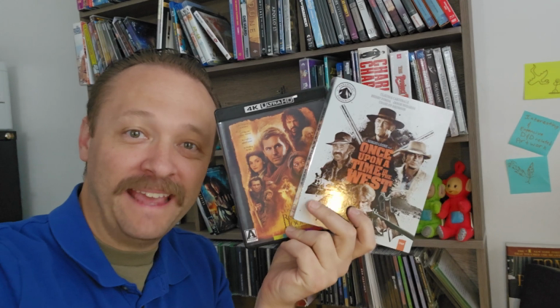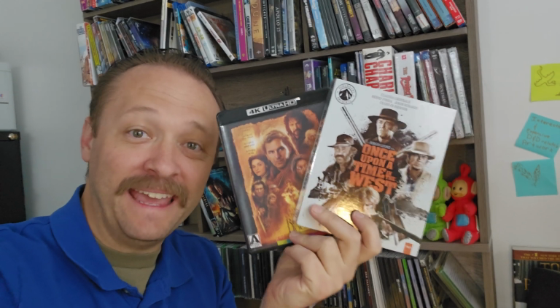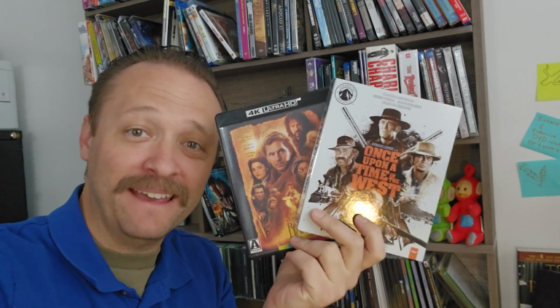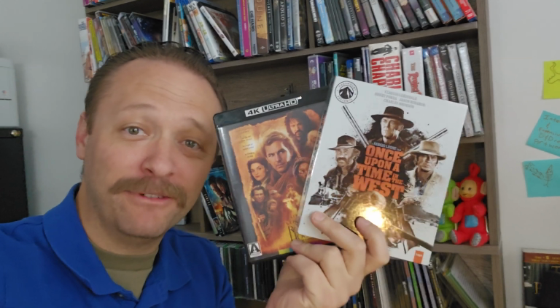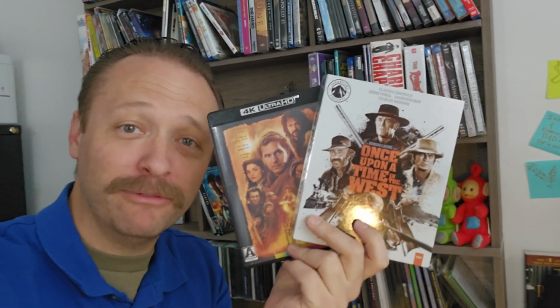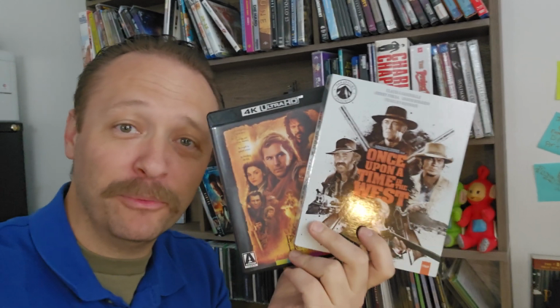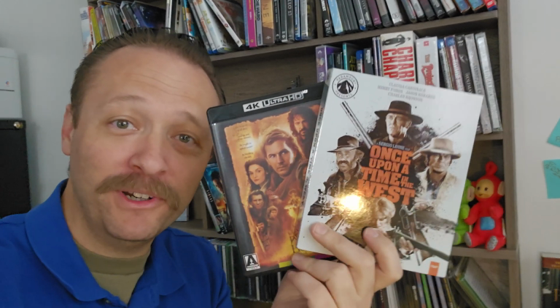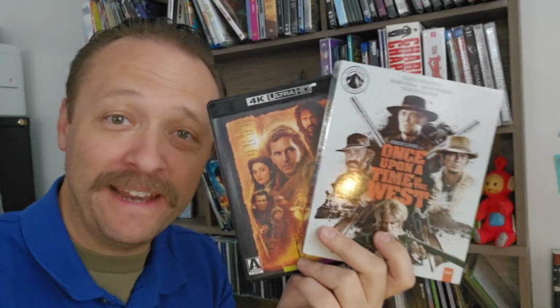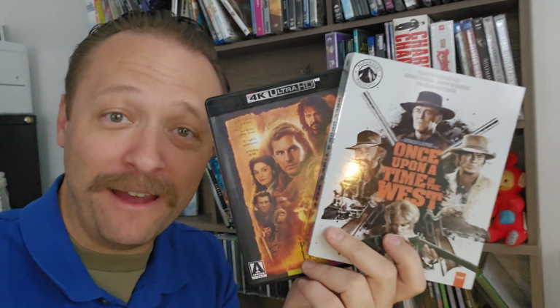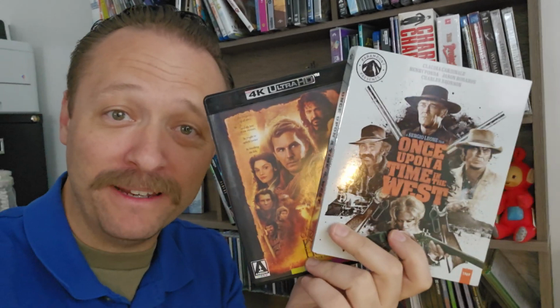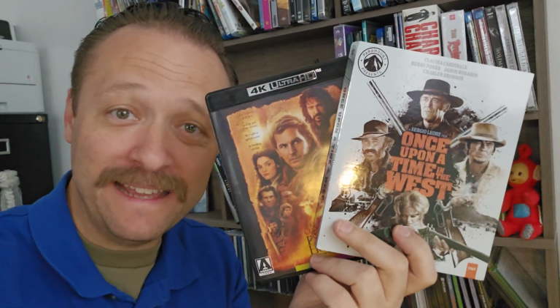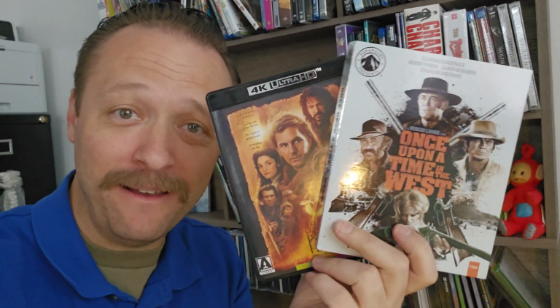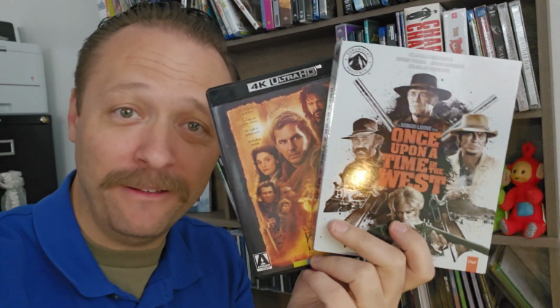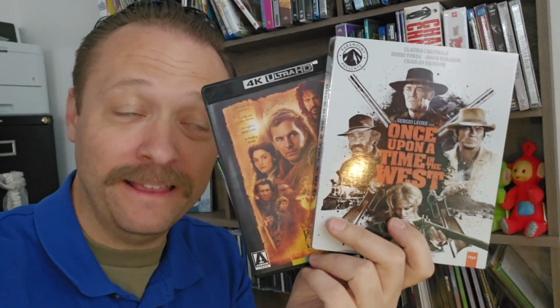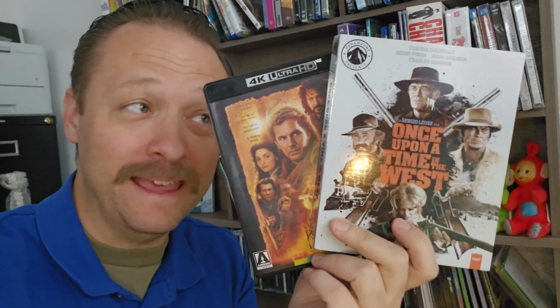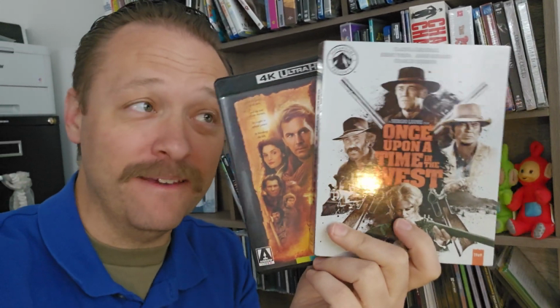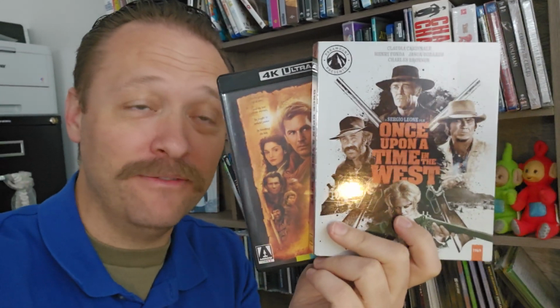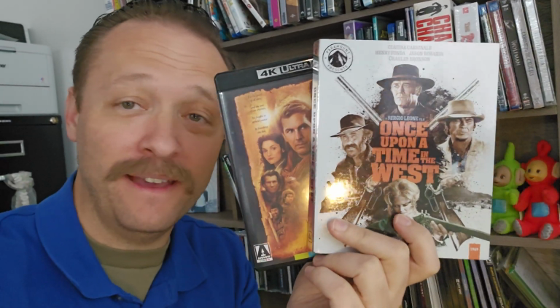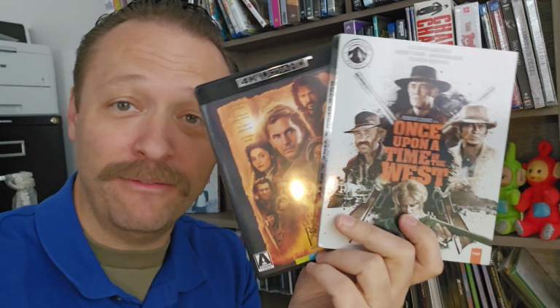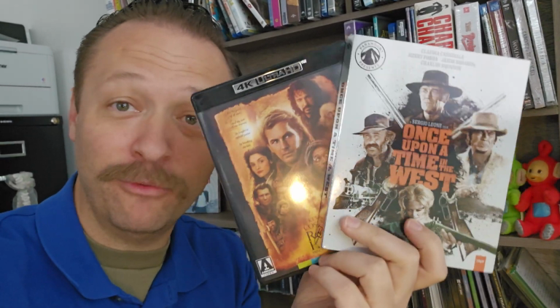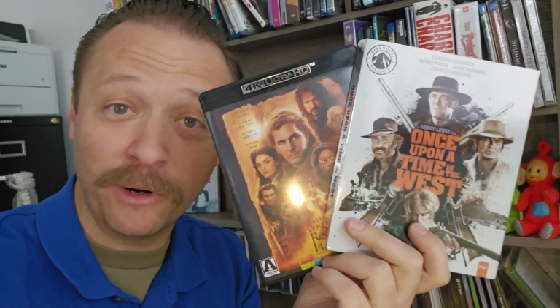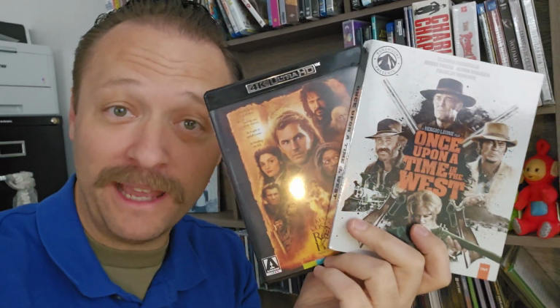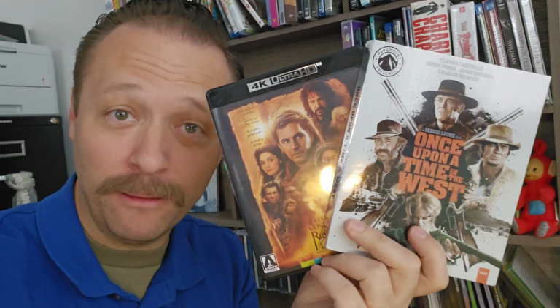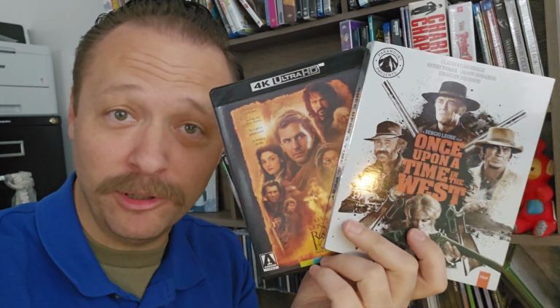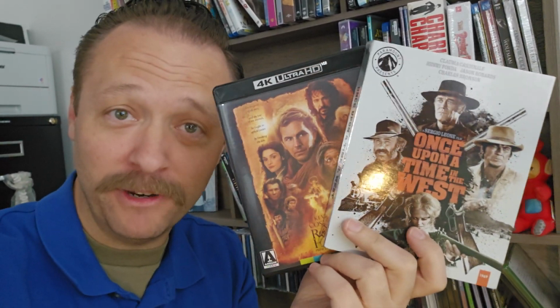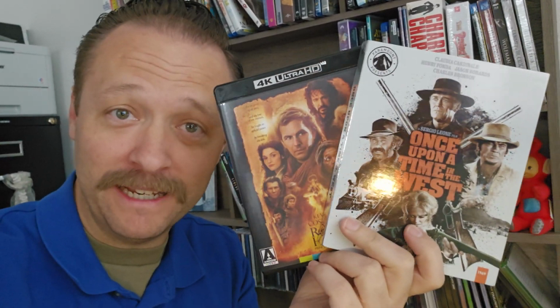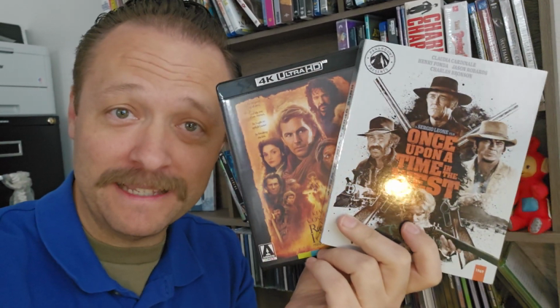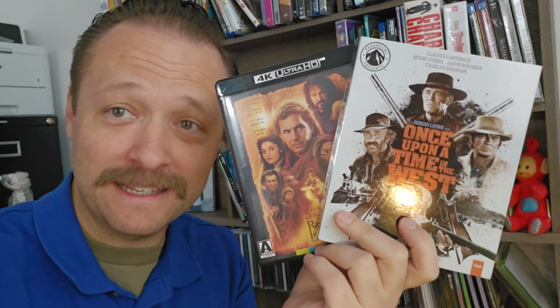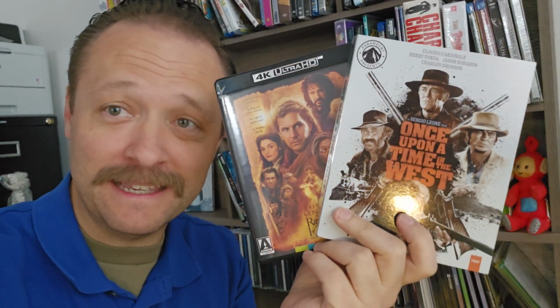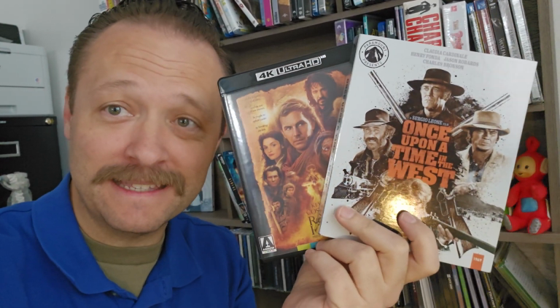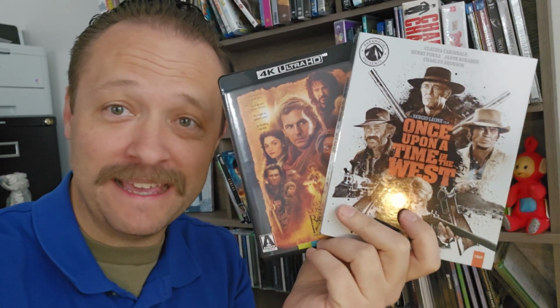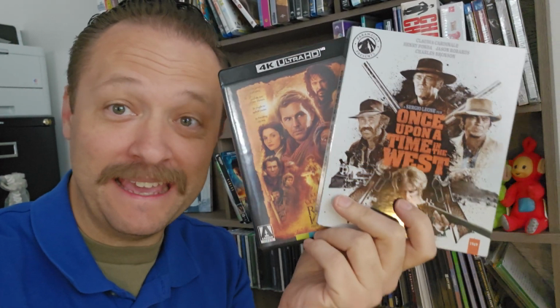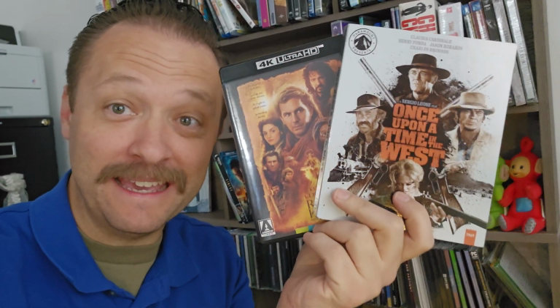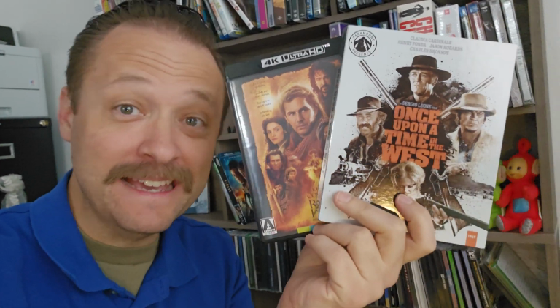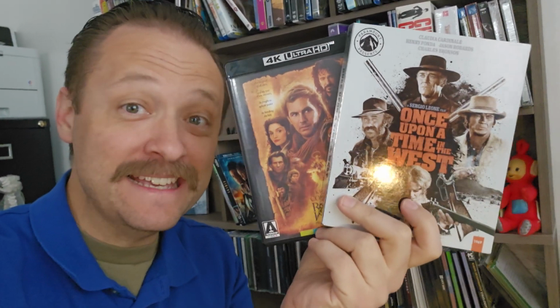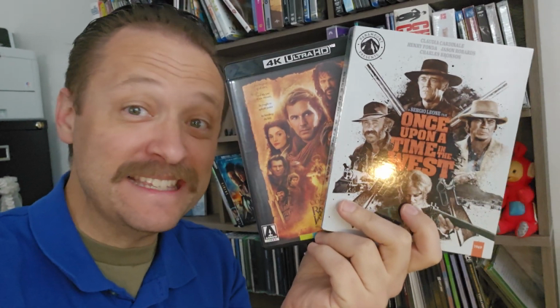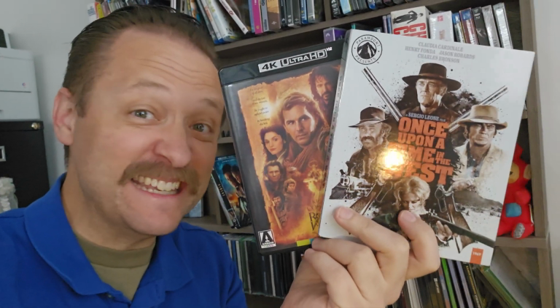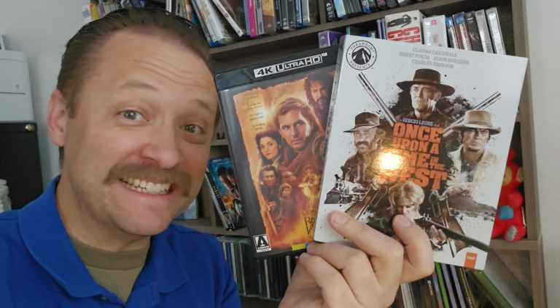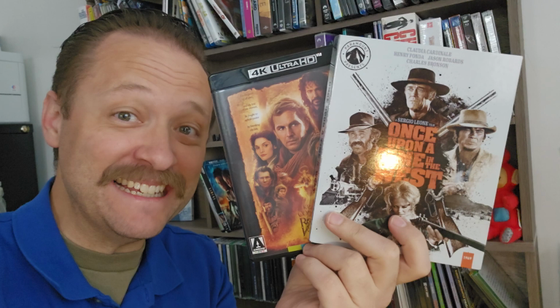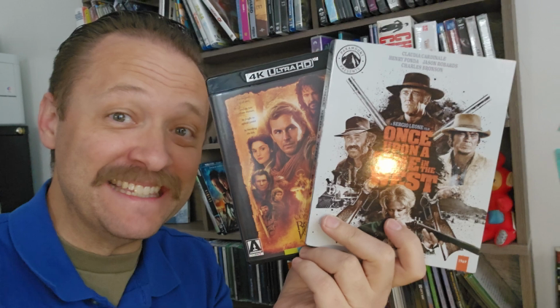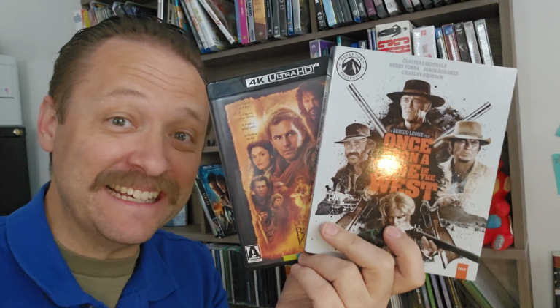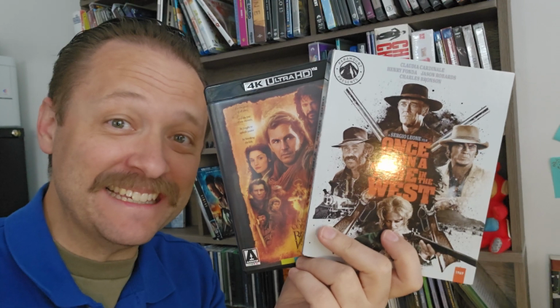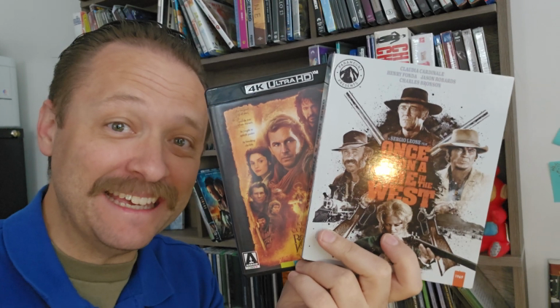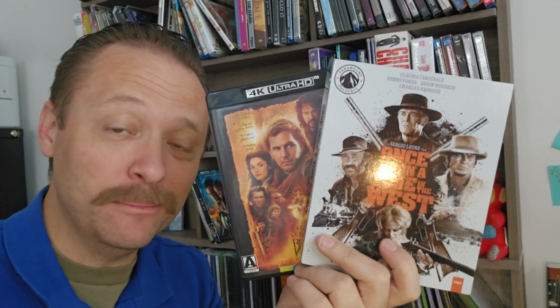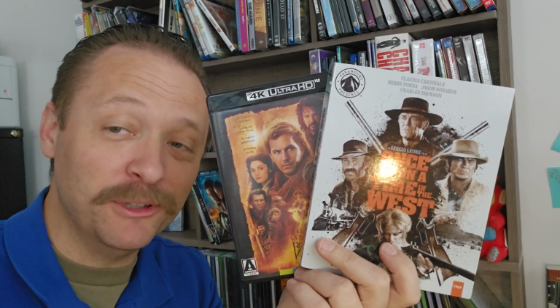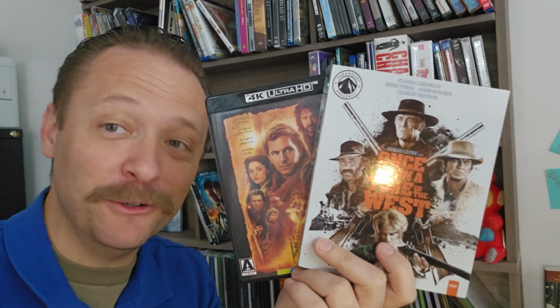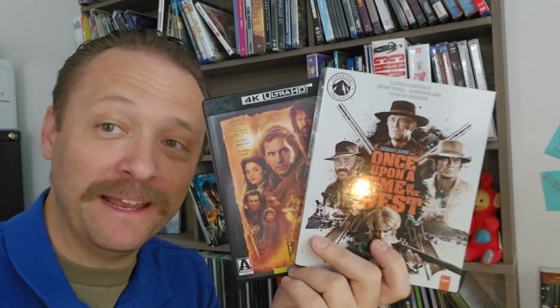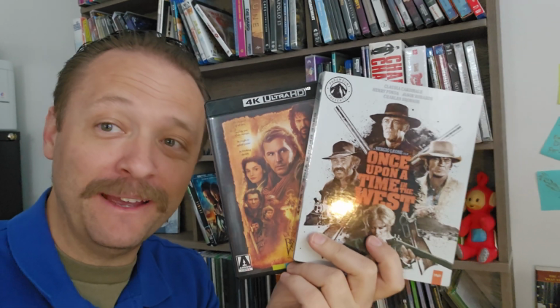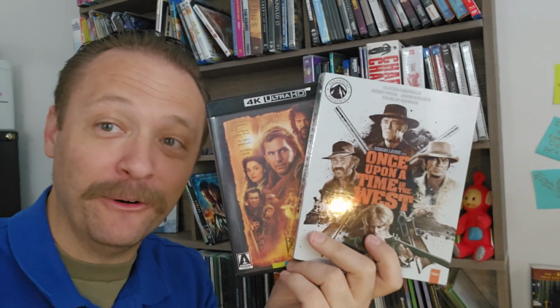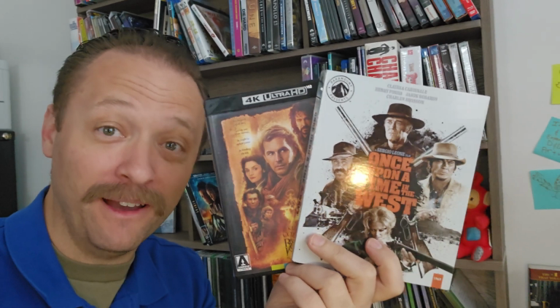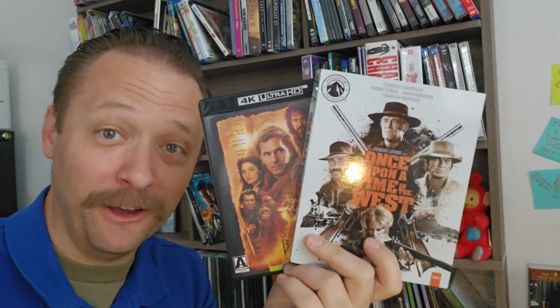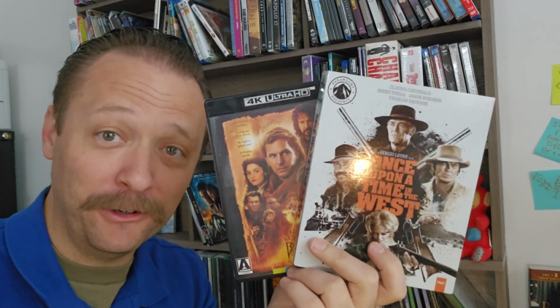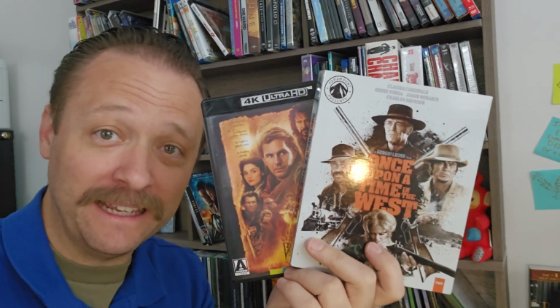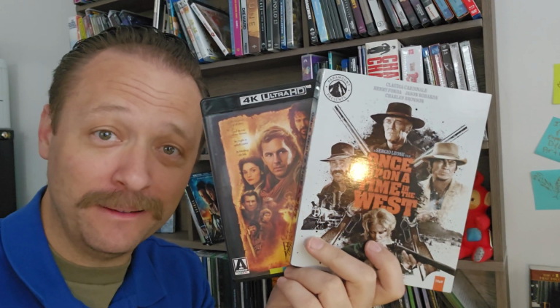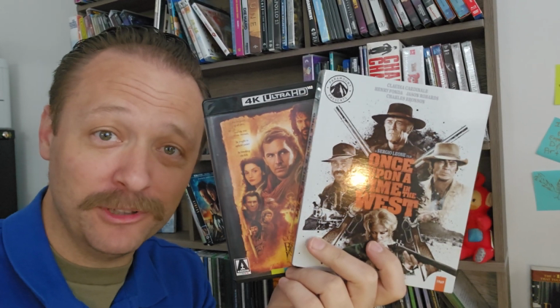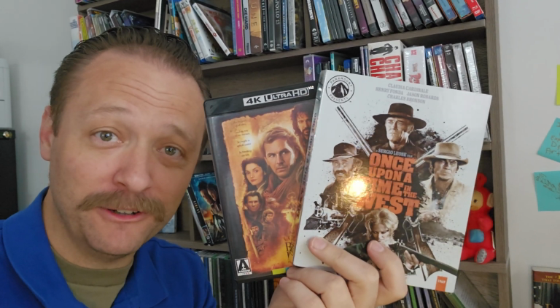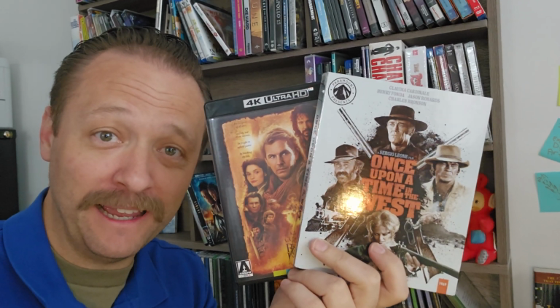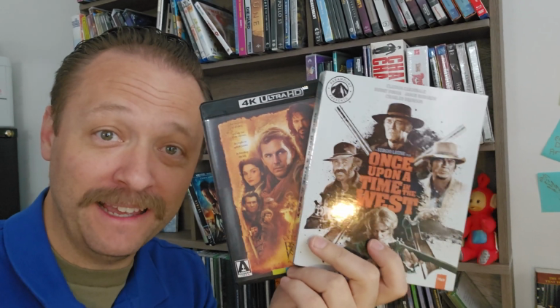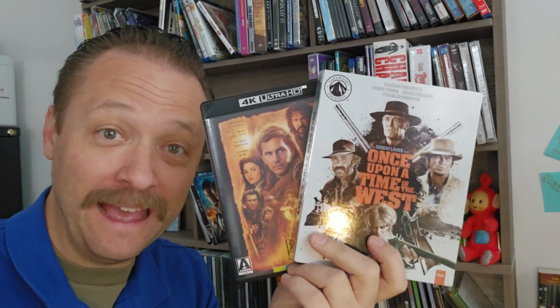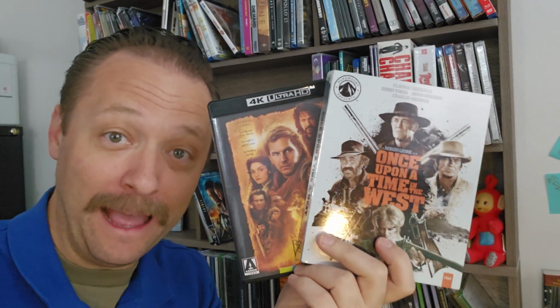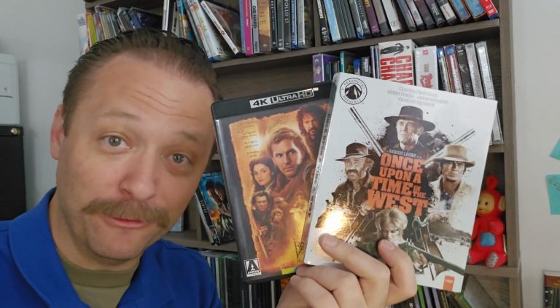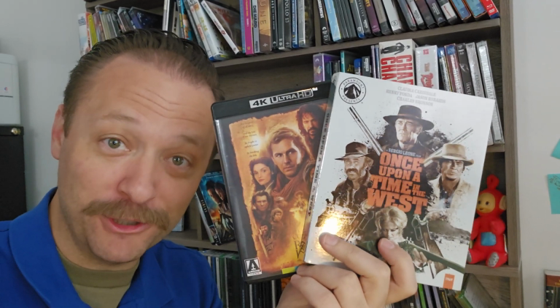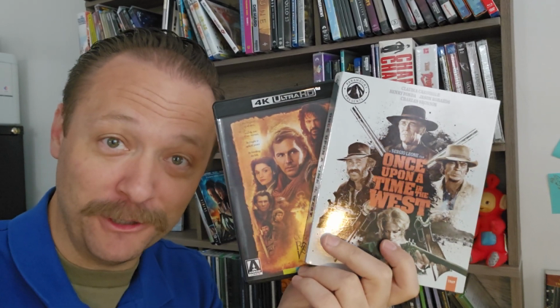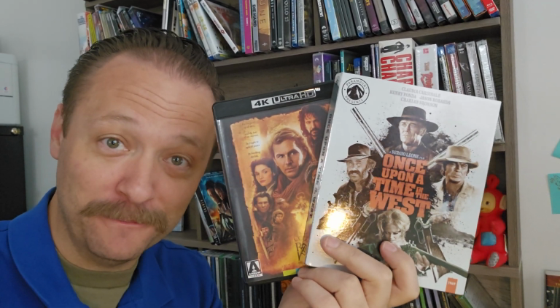Hey, have you ever wondered how to tell if a 4K Blu-ray disc is a 66GB Blu-ray or a 100GB Blu-ray? I will show you.